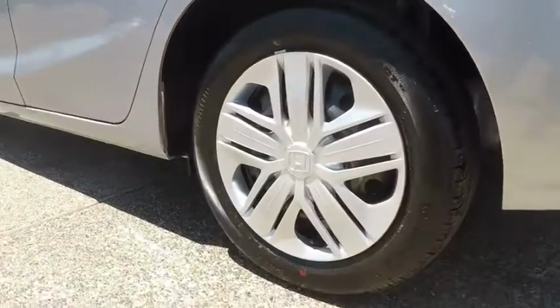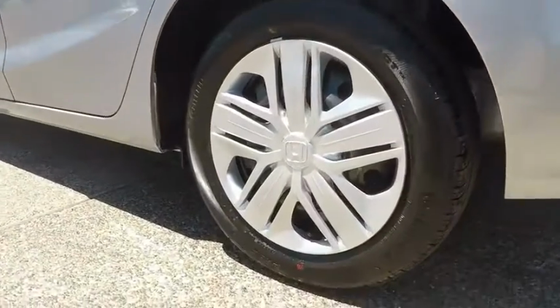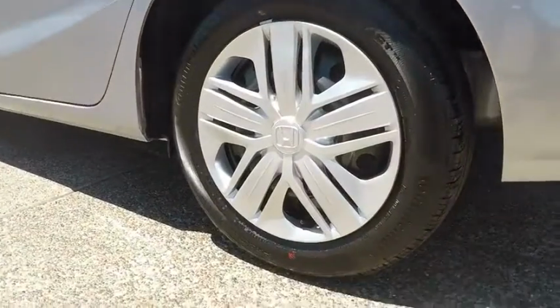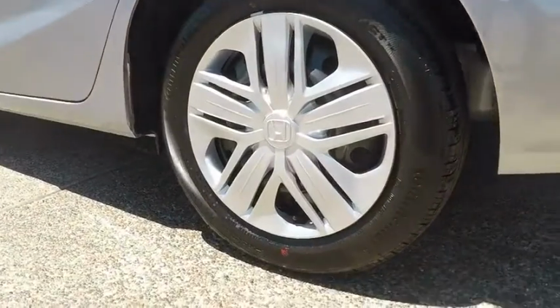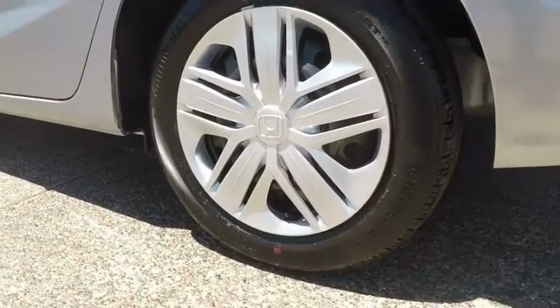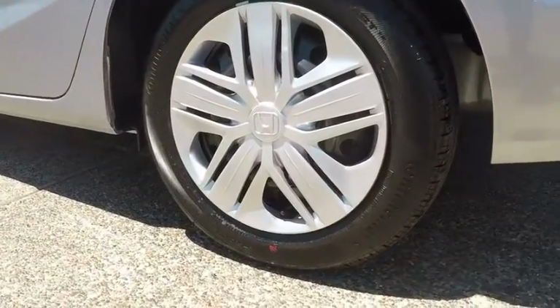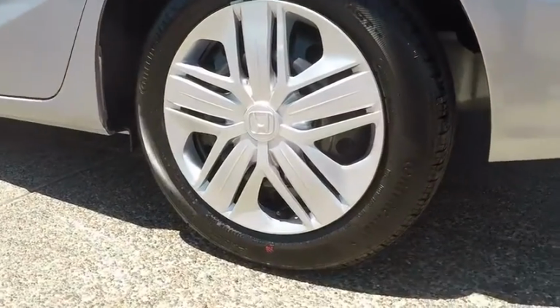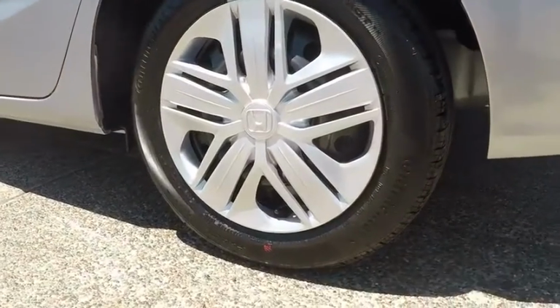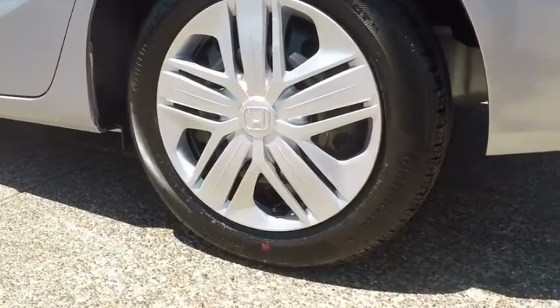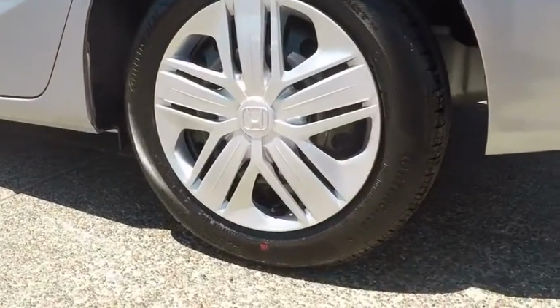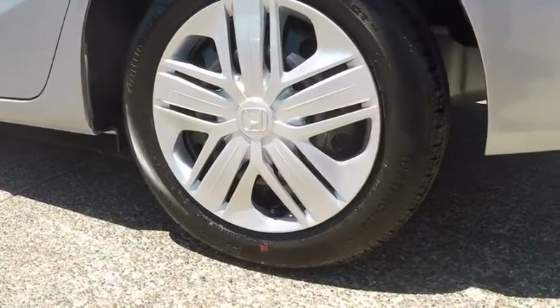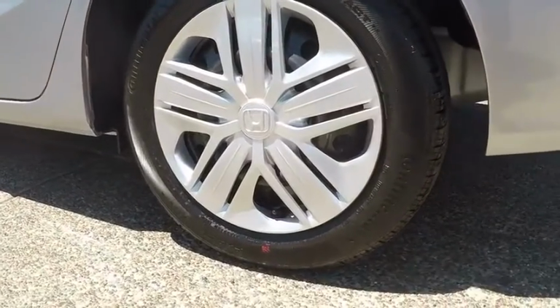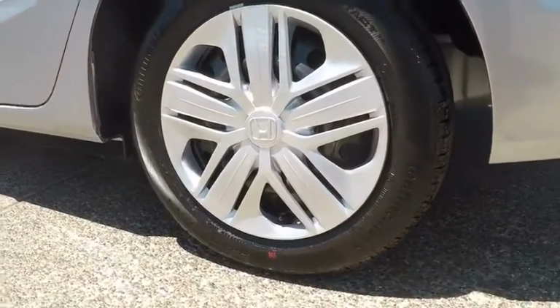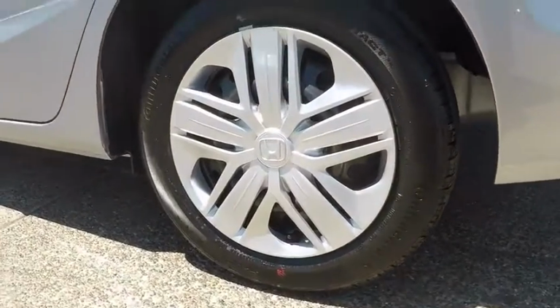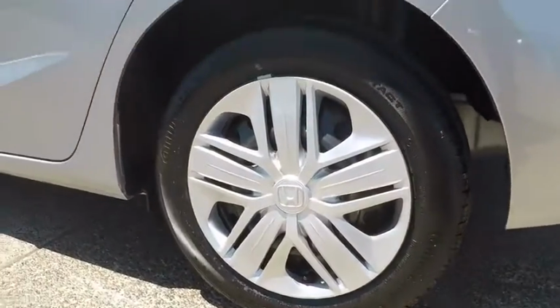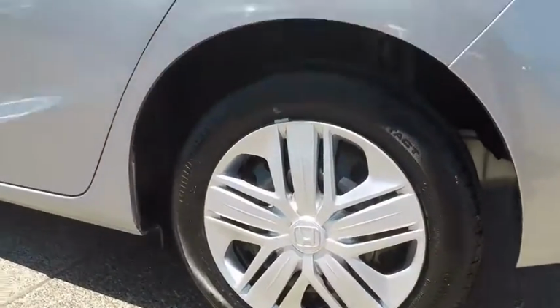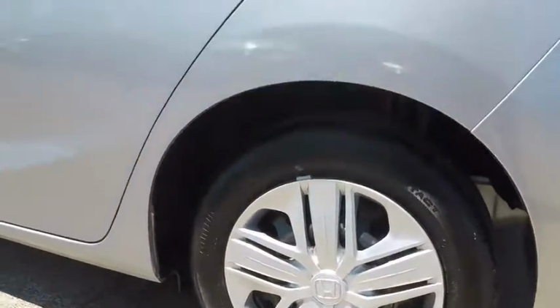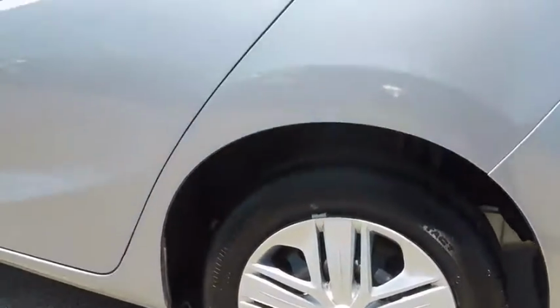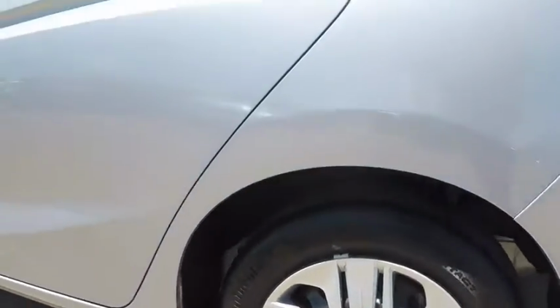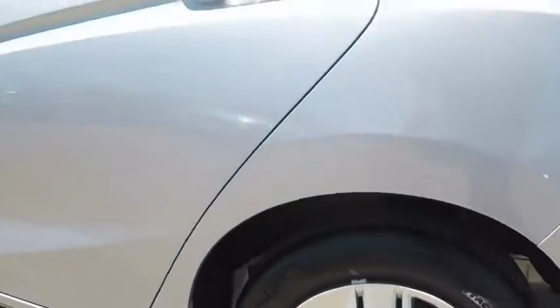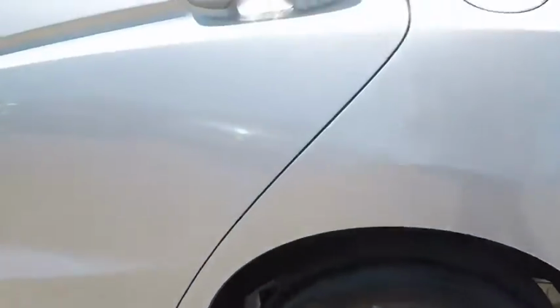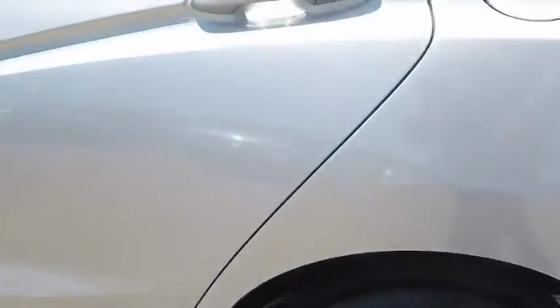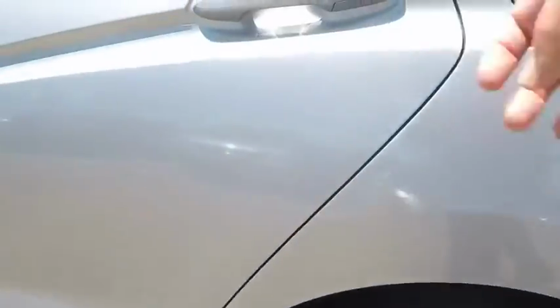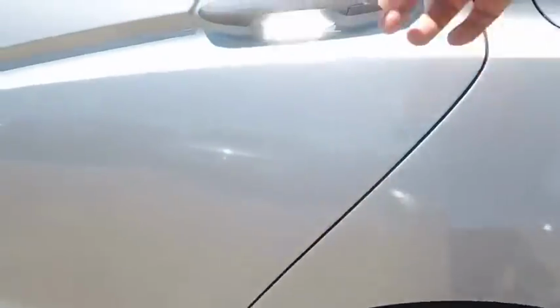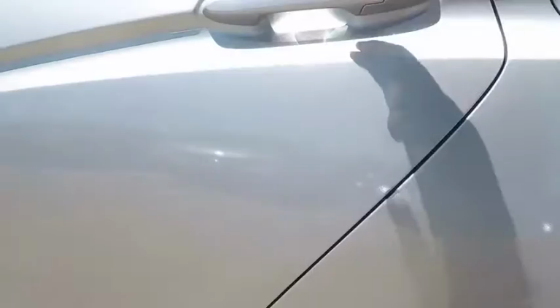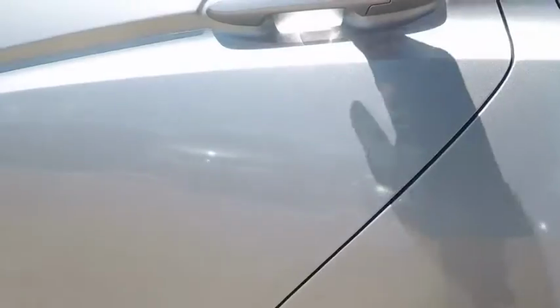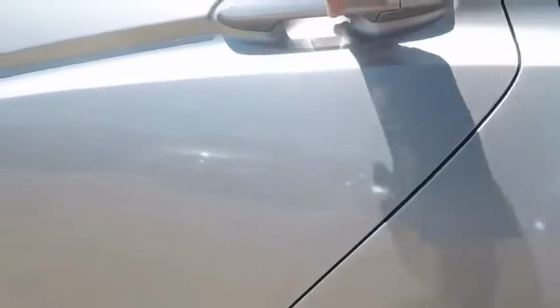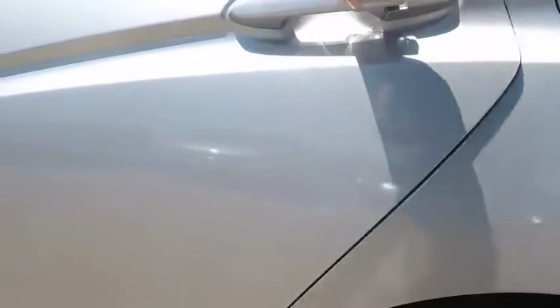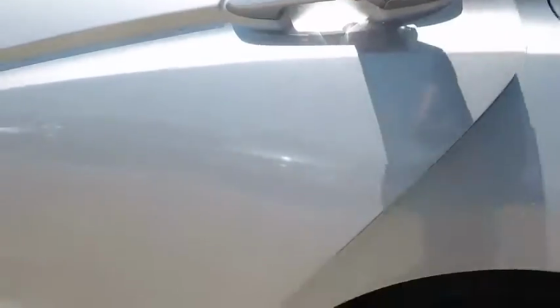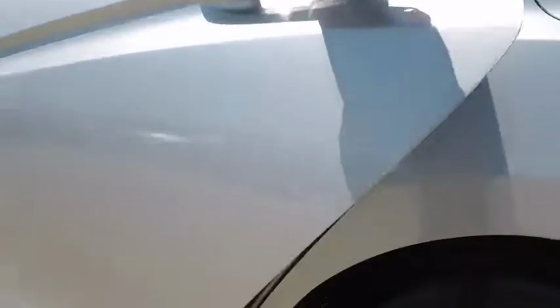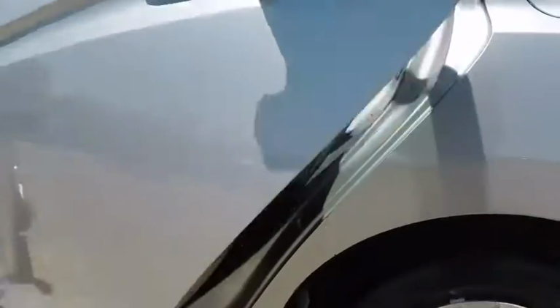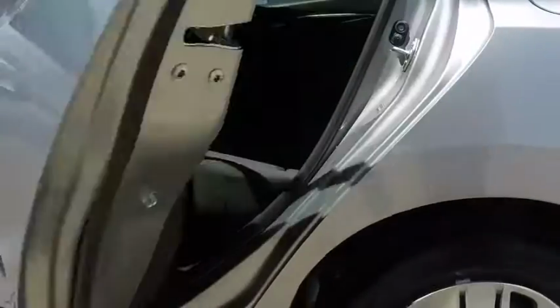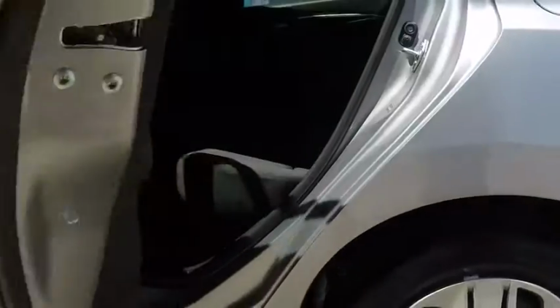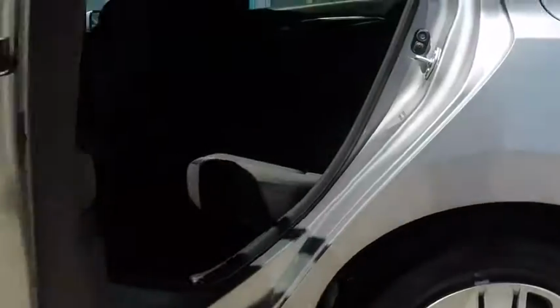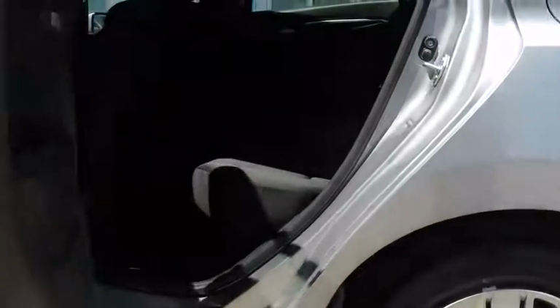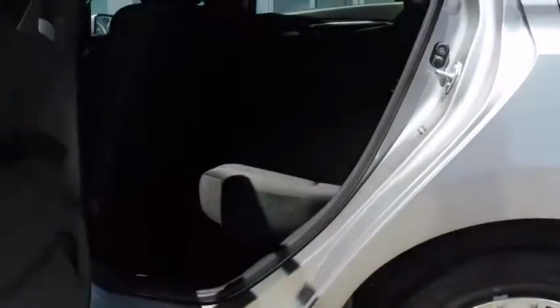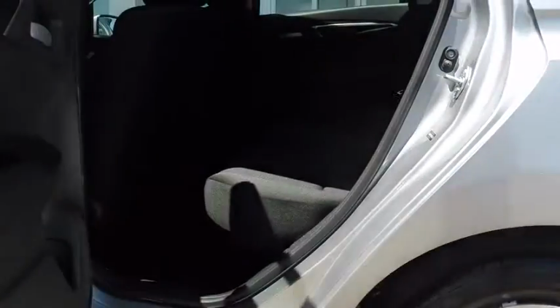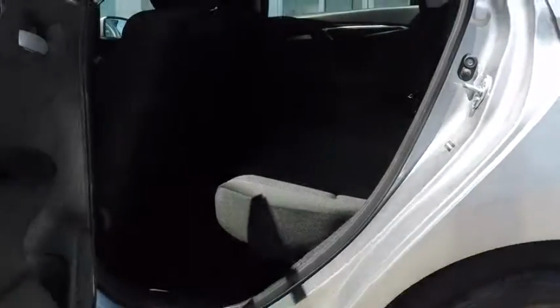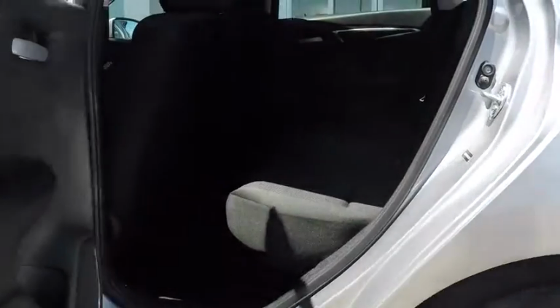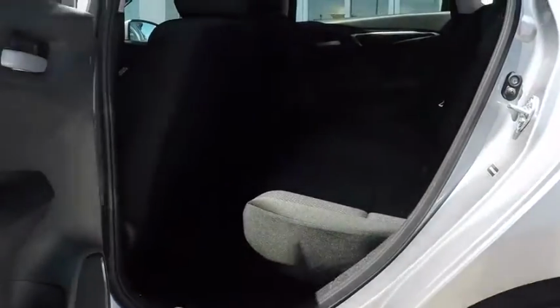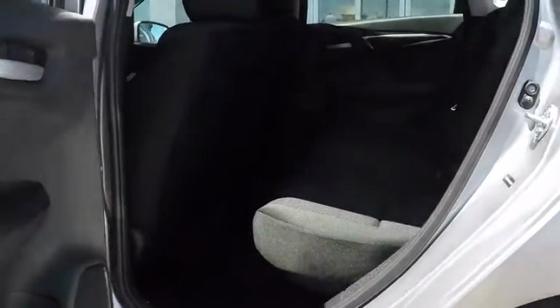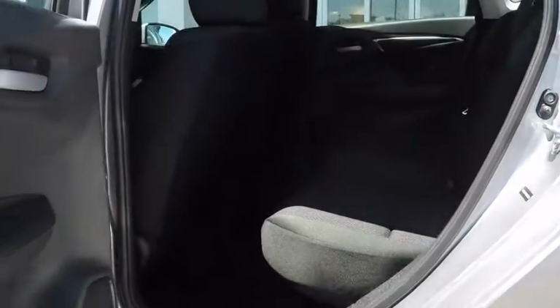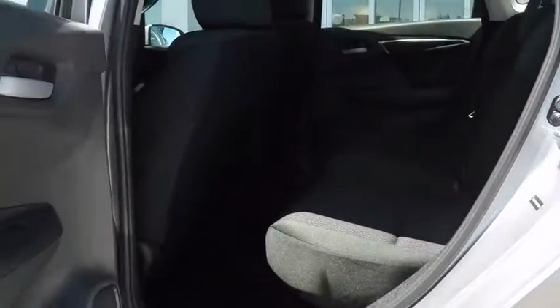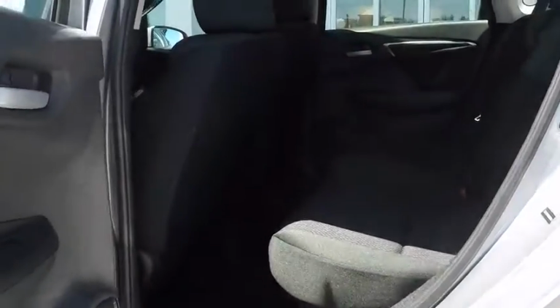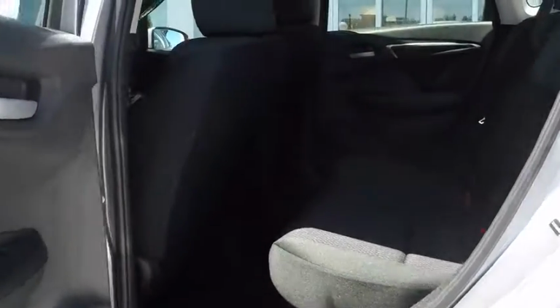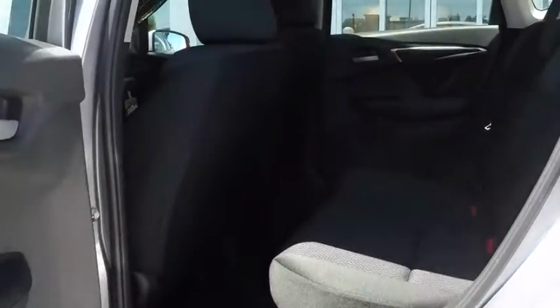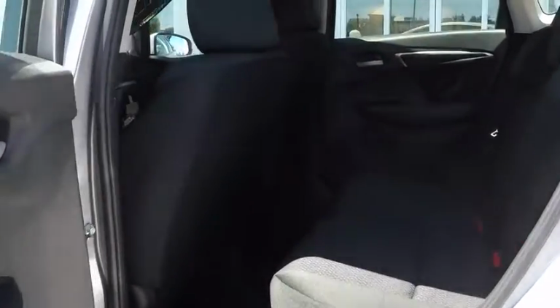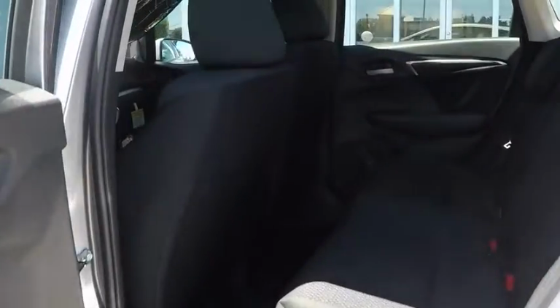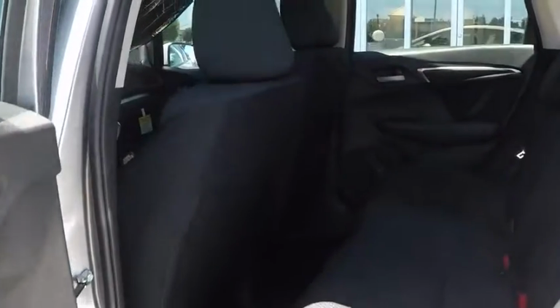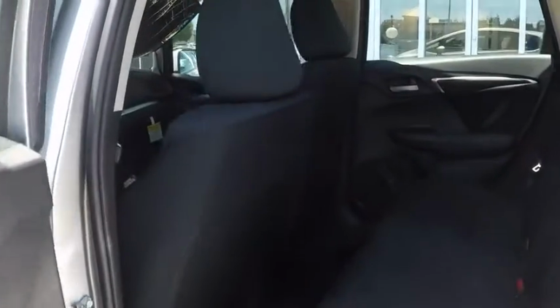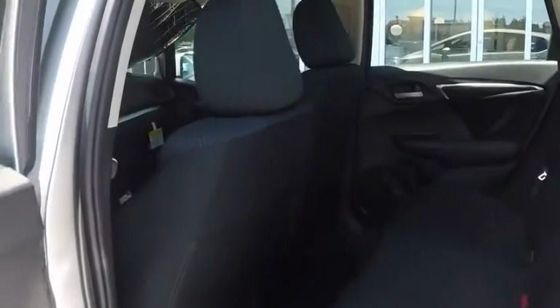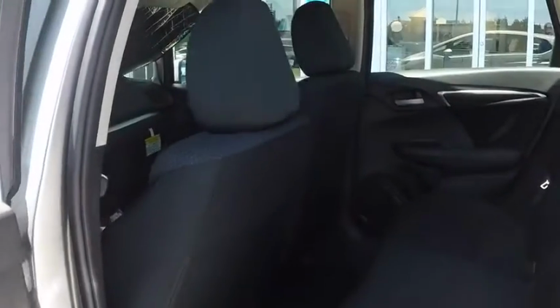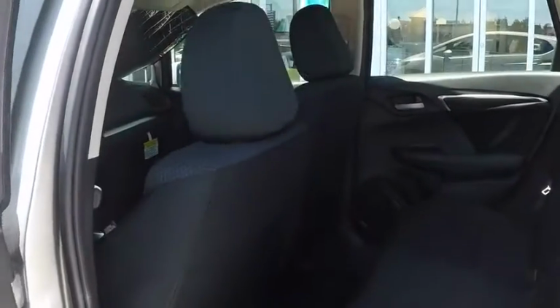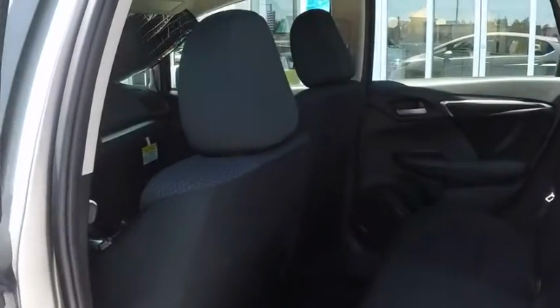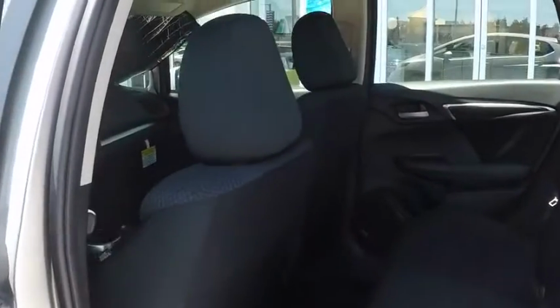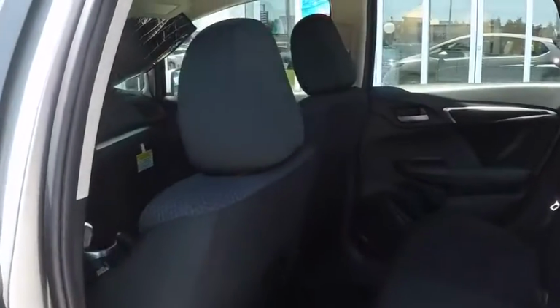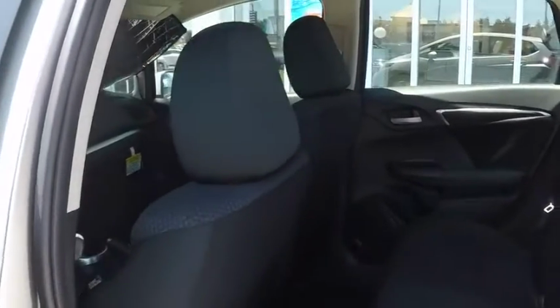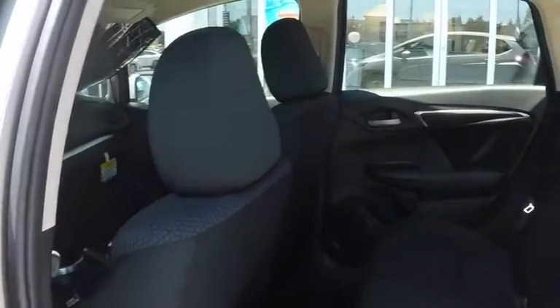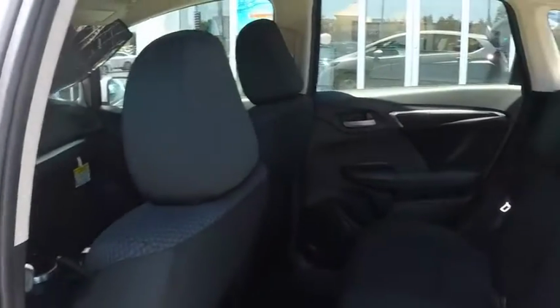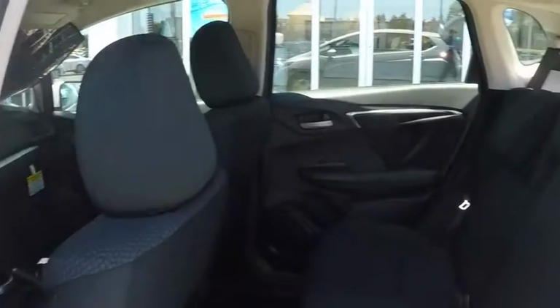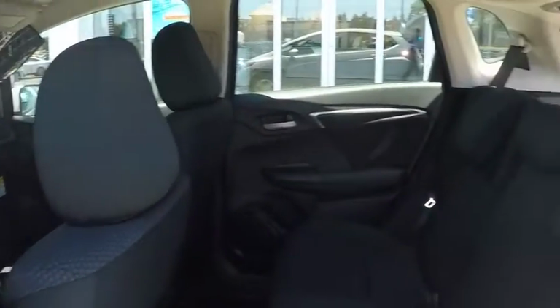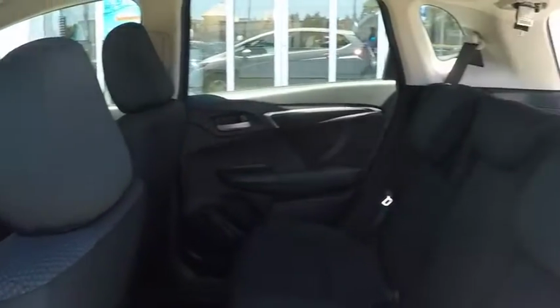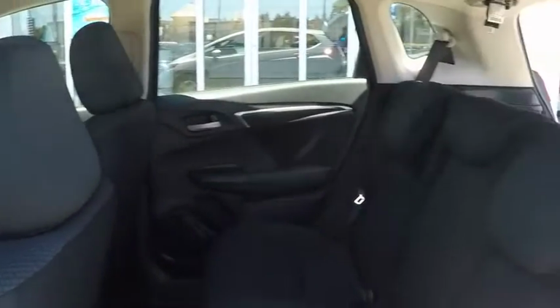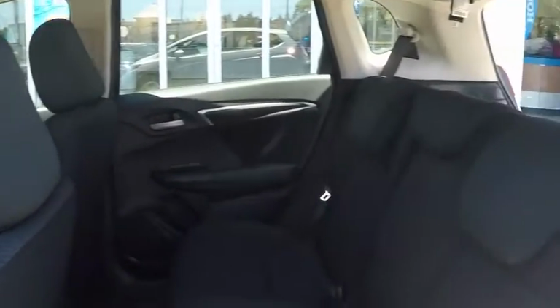Rear defrost, MP3 player, power door locks, power windows, bucket seats, trip computer, security system.